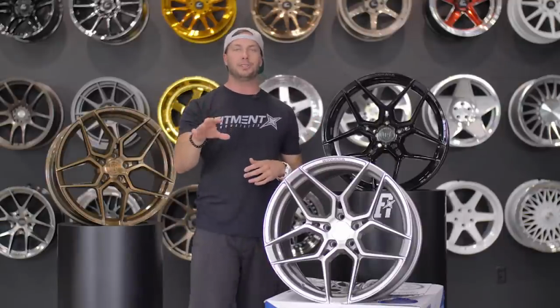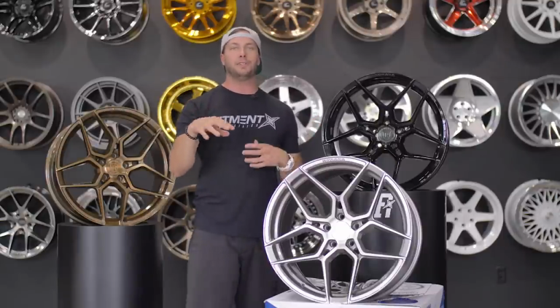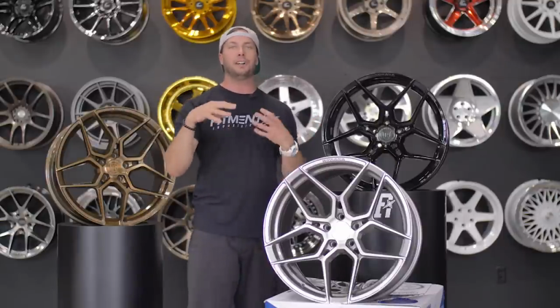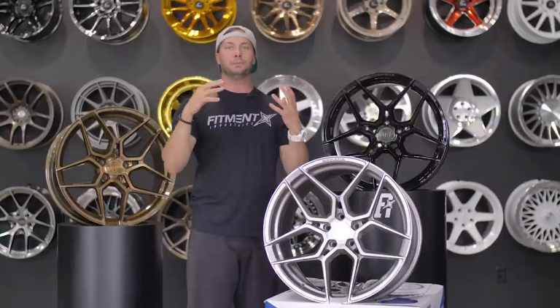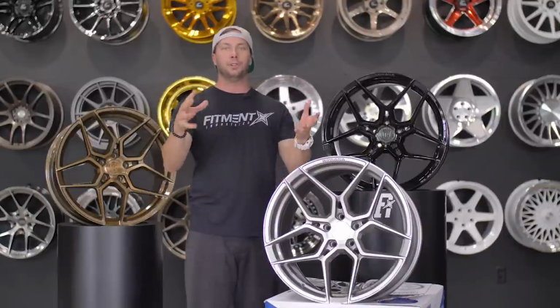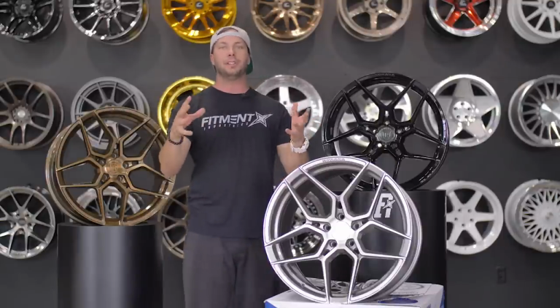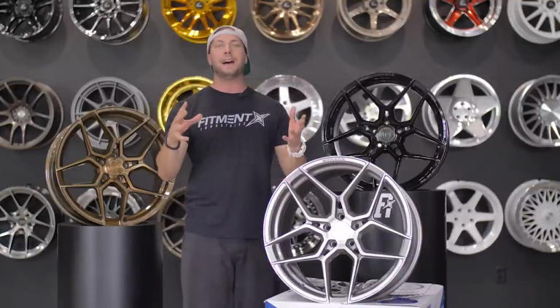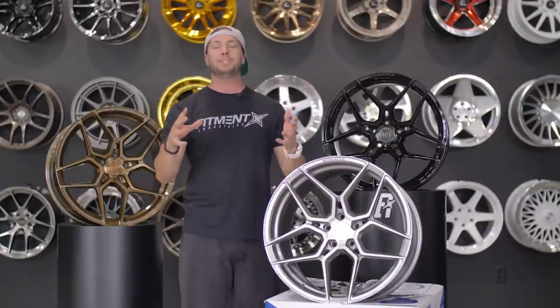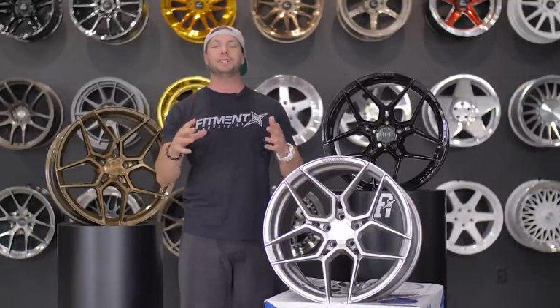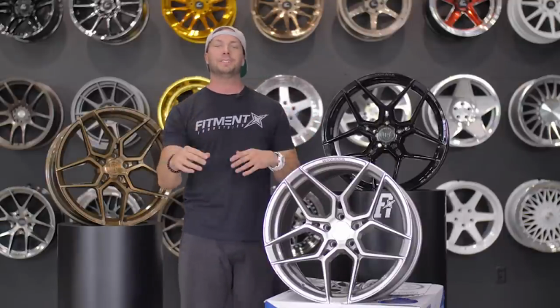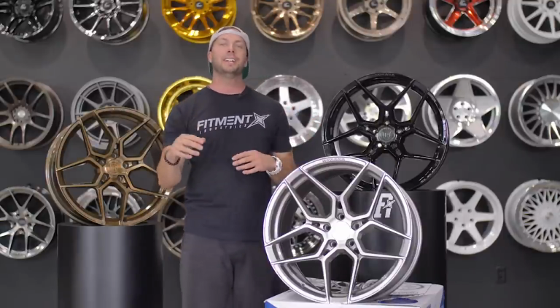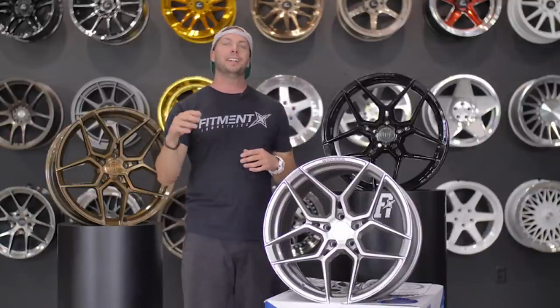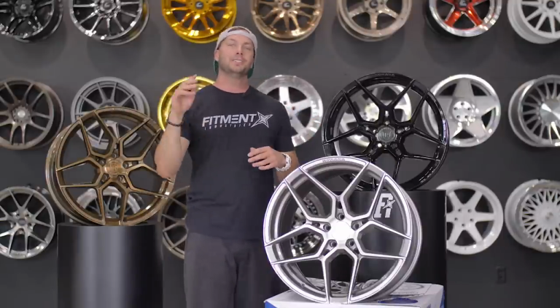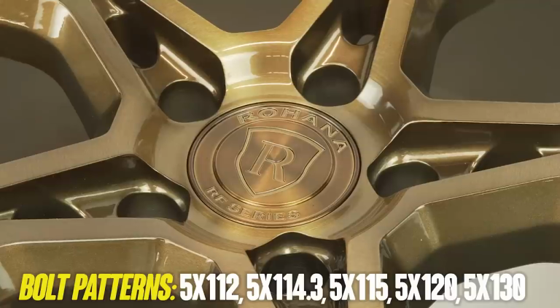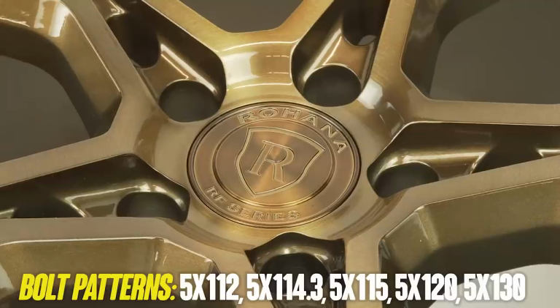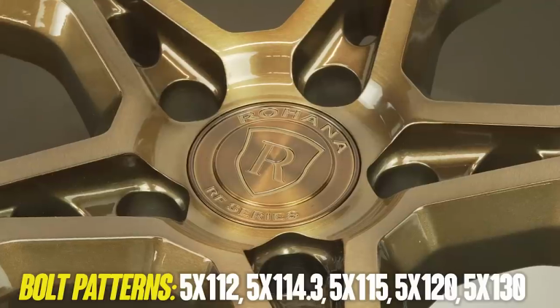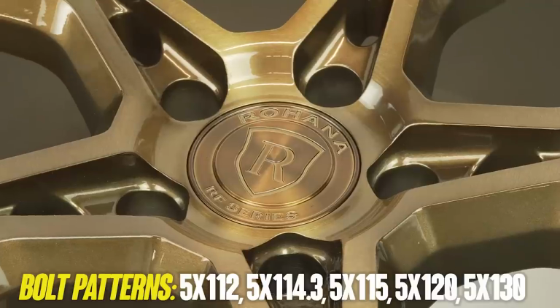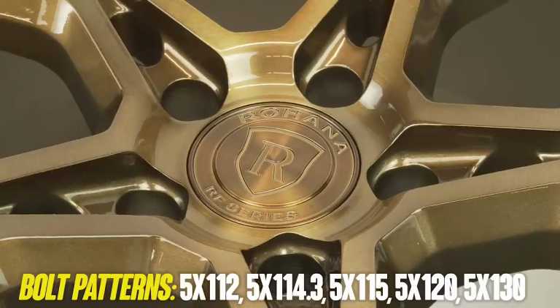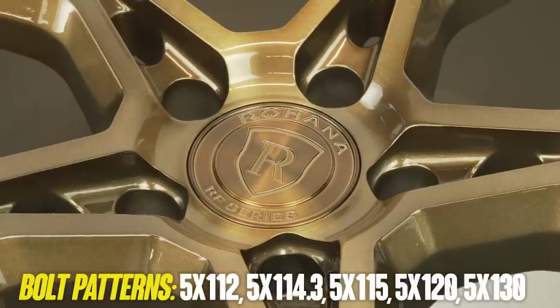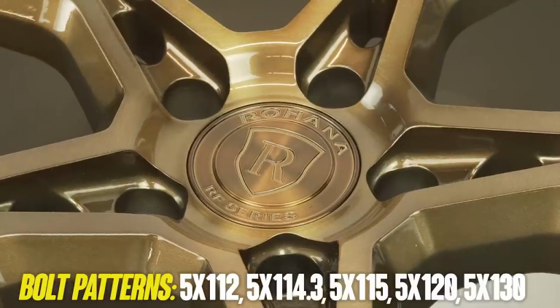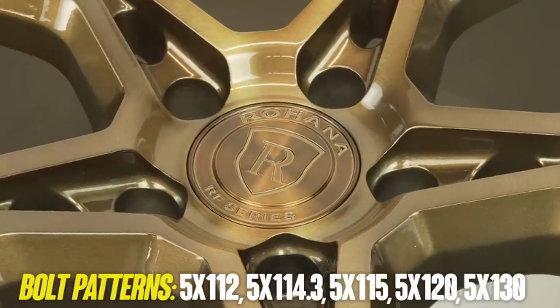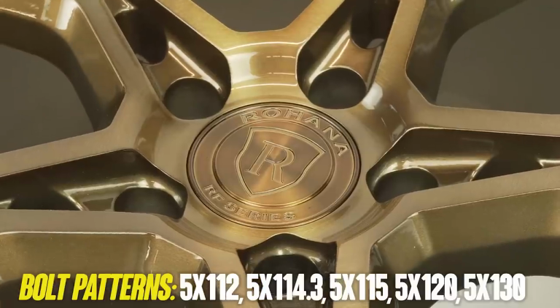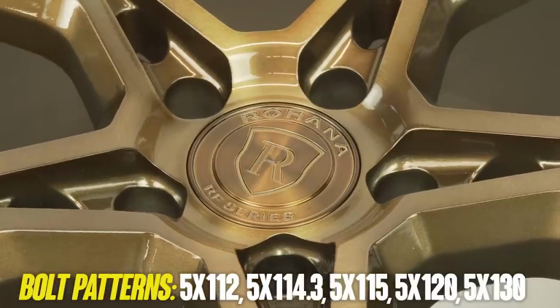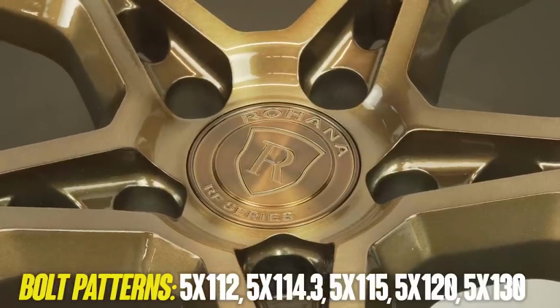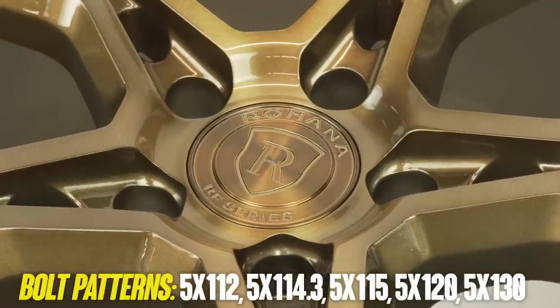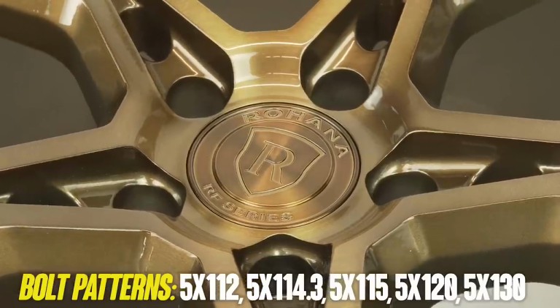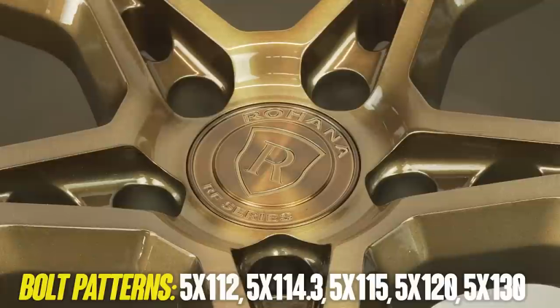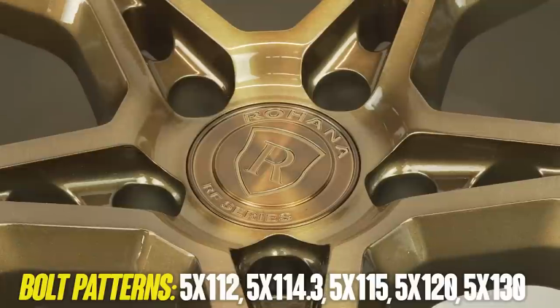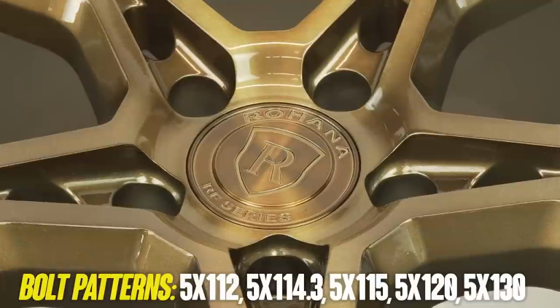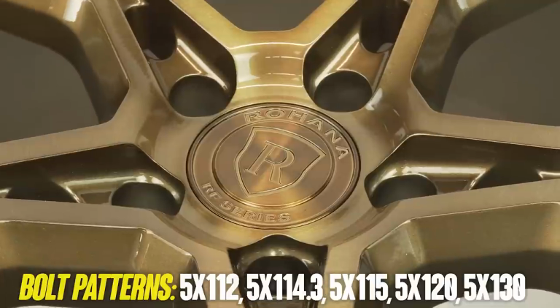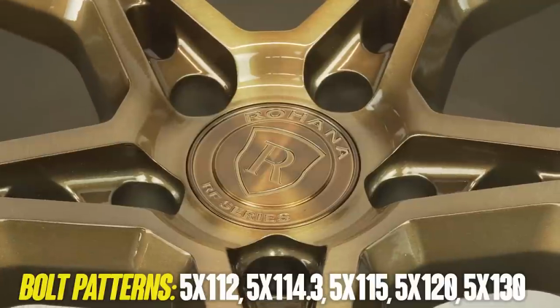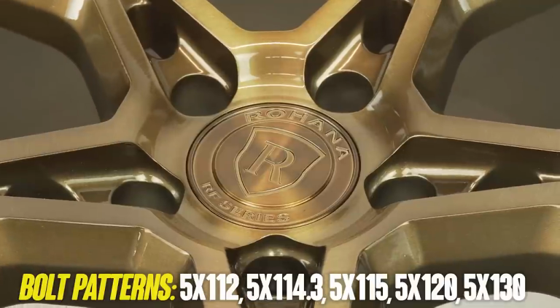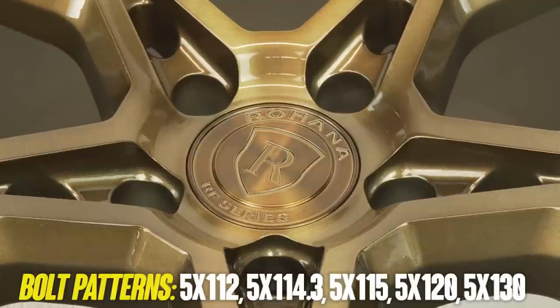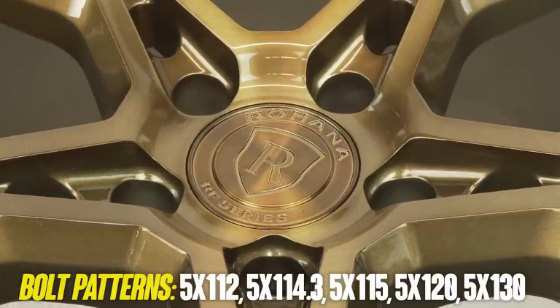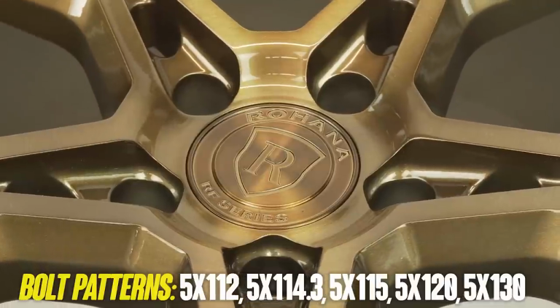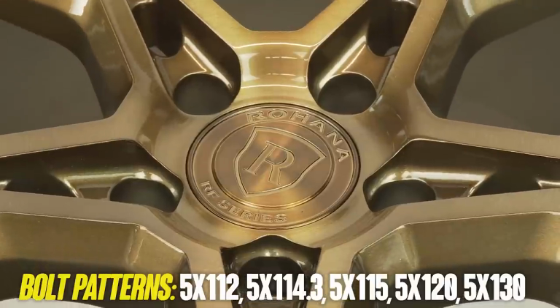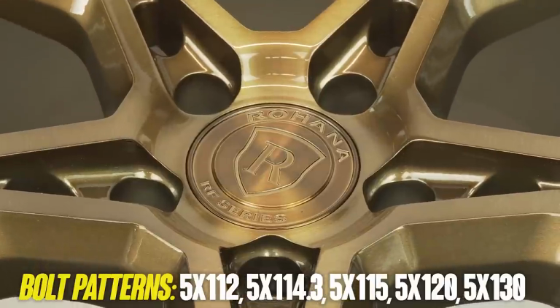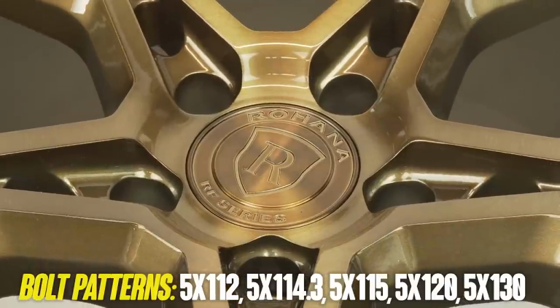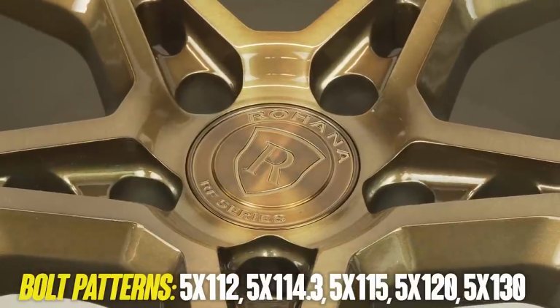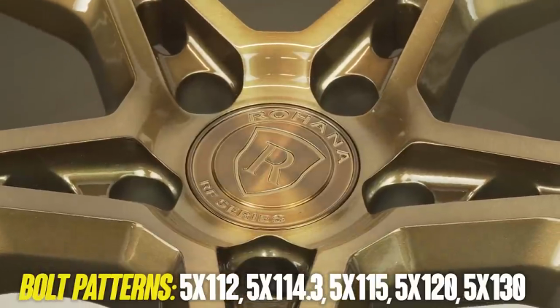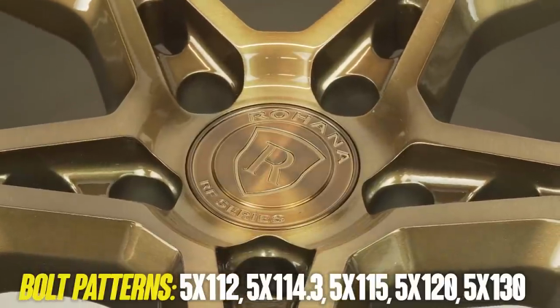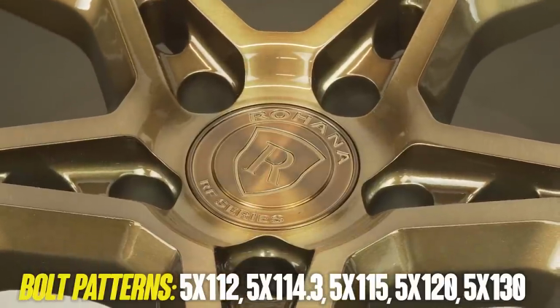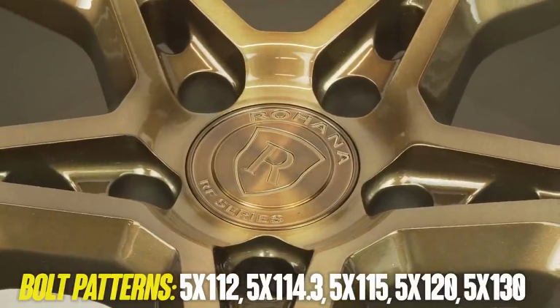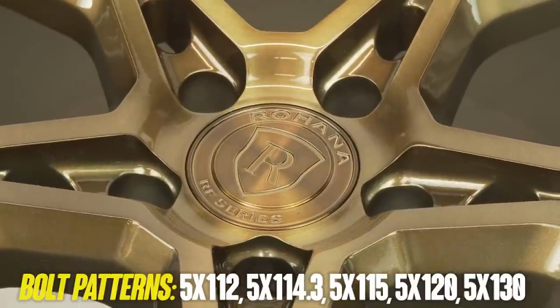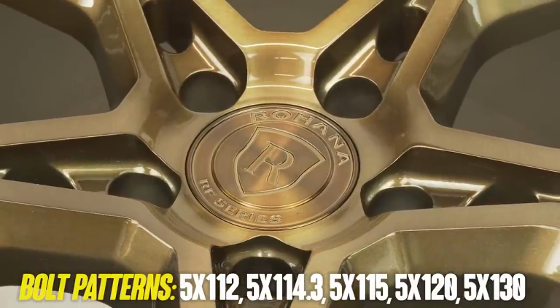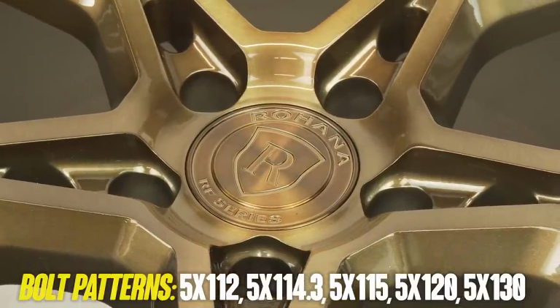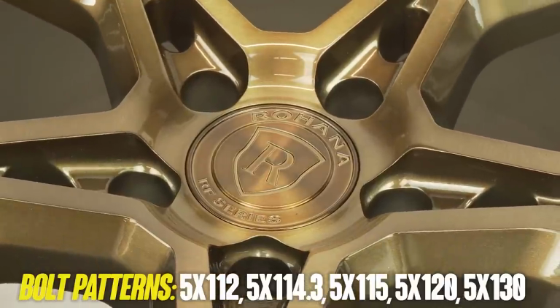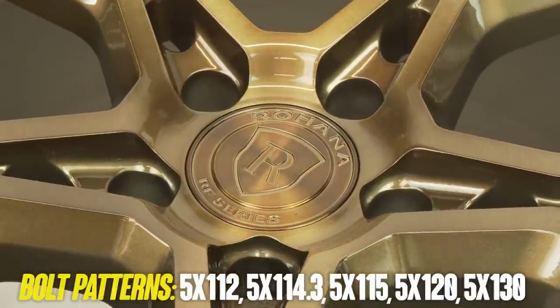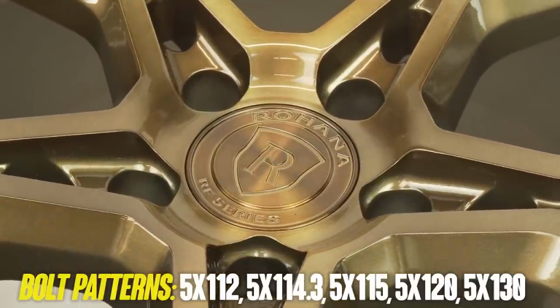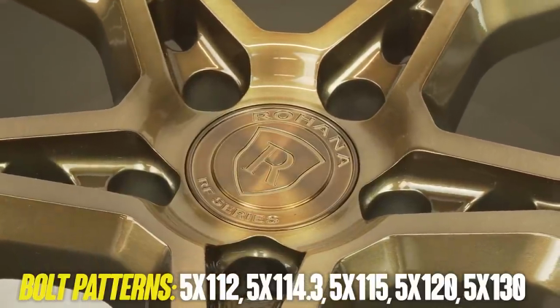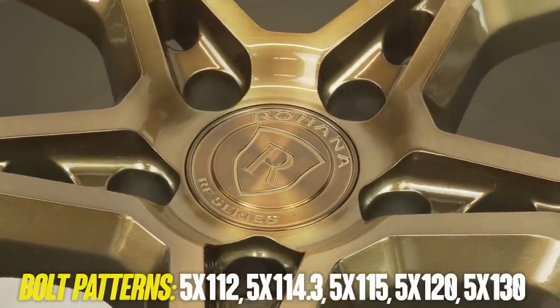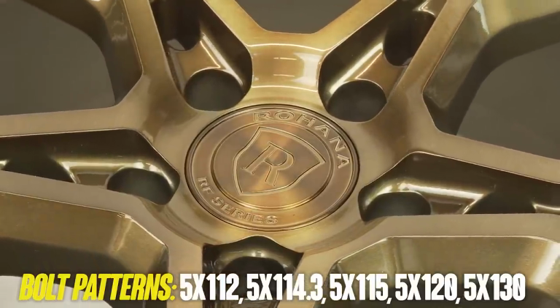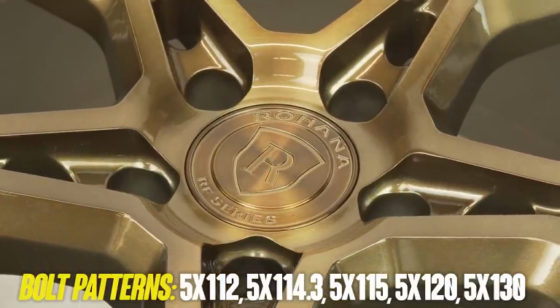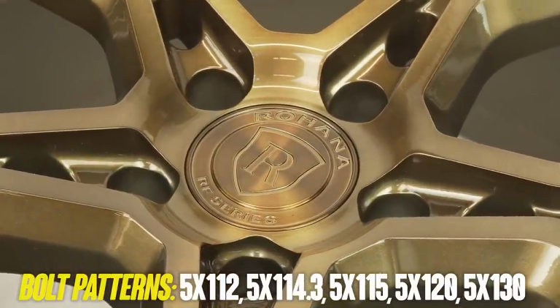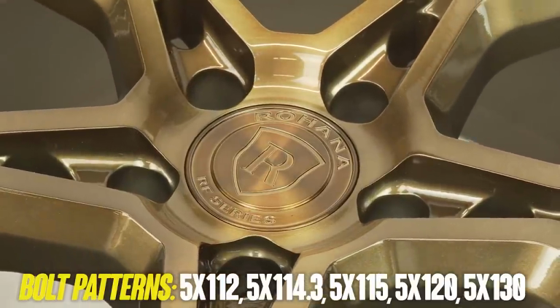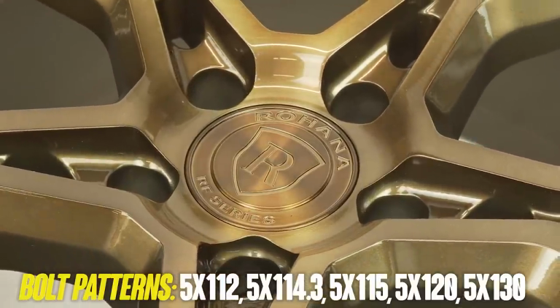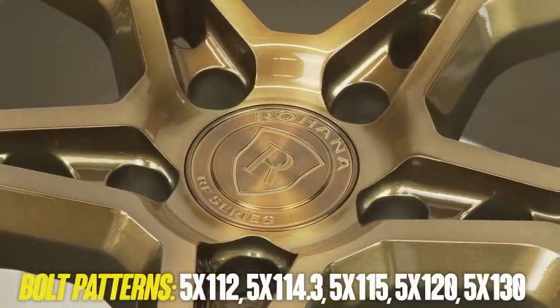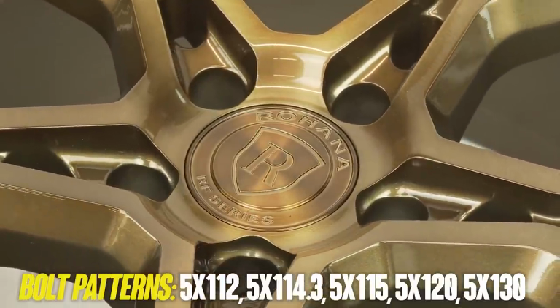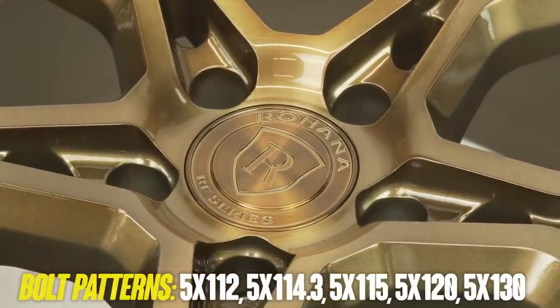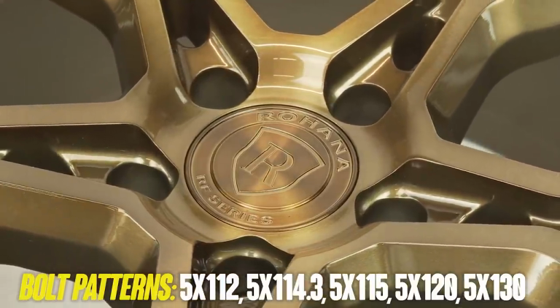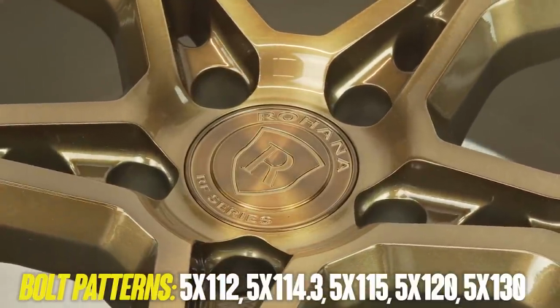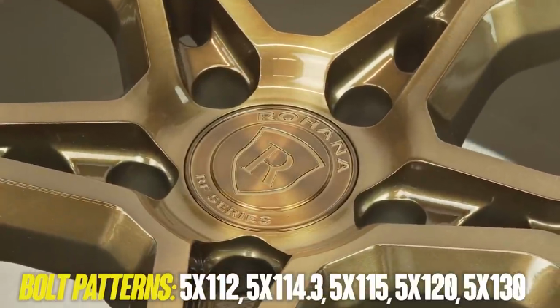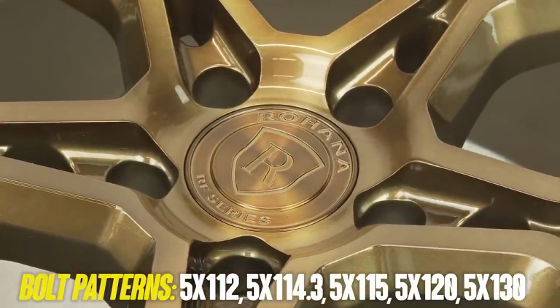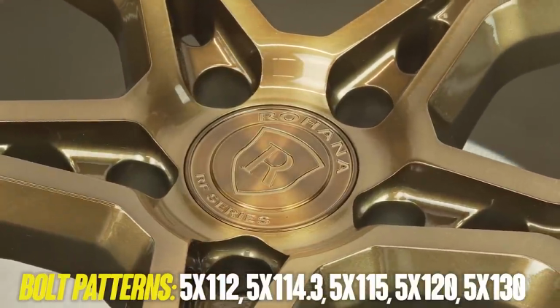Bolt pattern options include 5 by 112, 114.3, 115, 120, and 130.